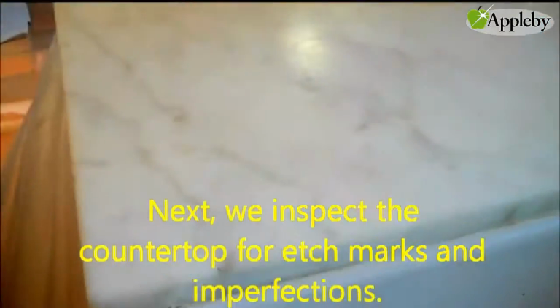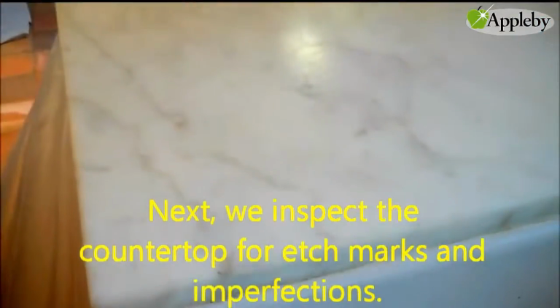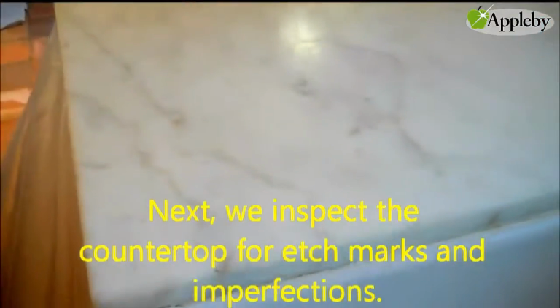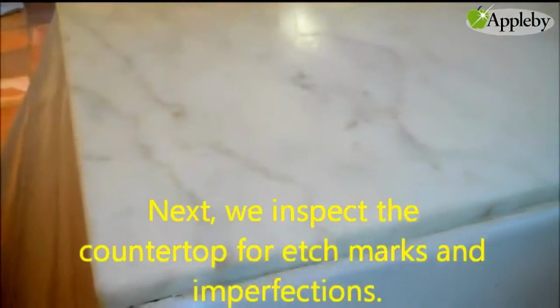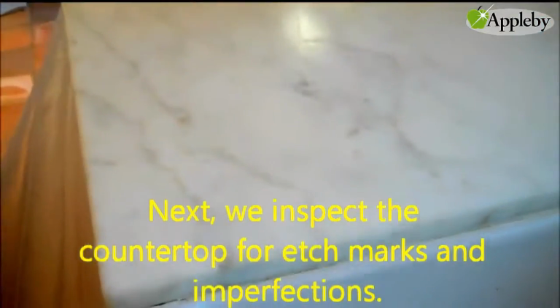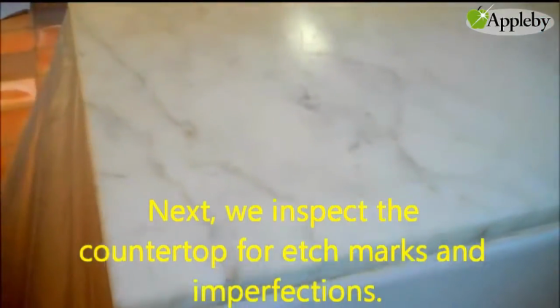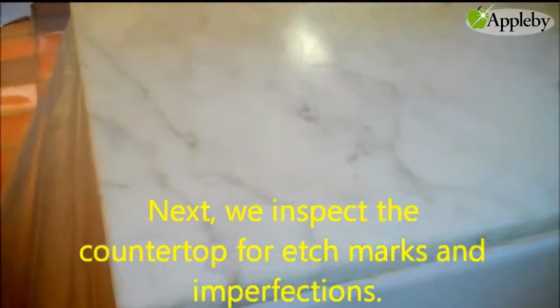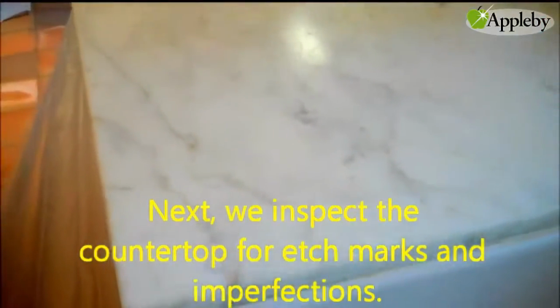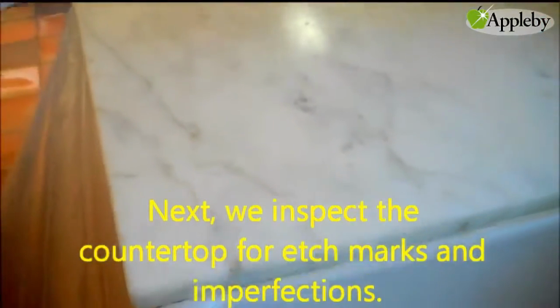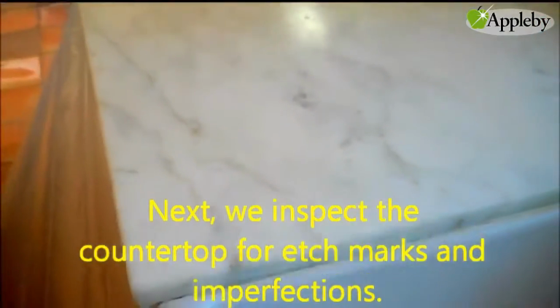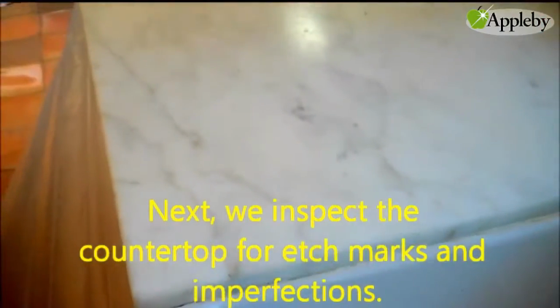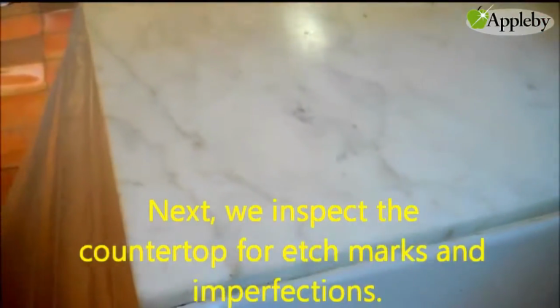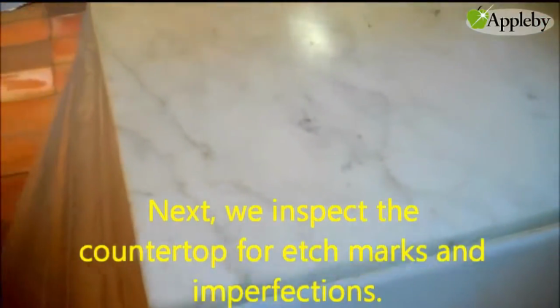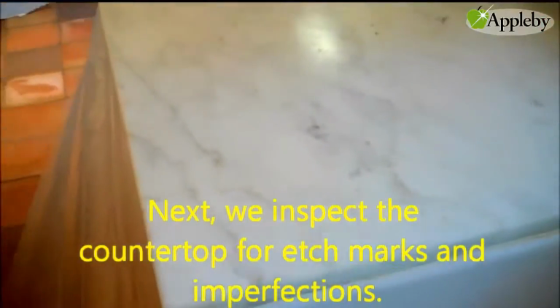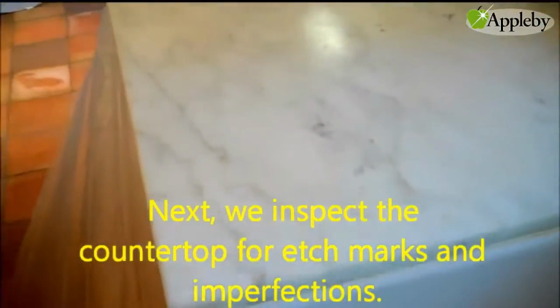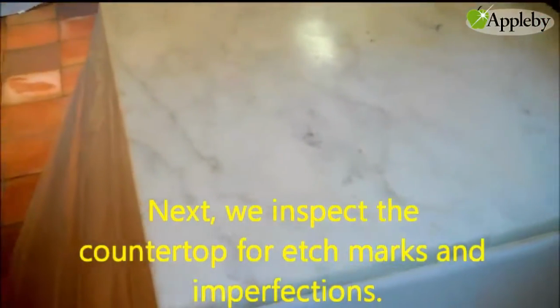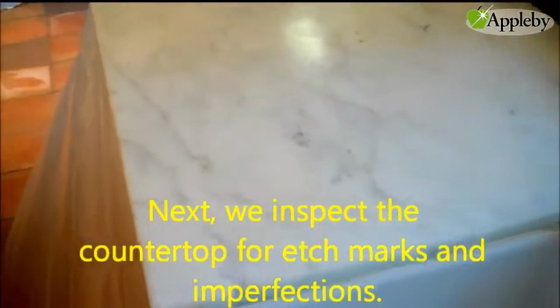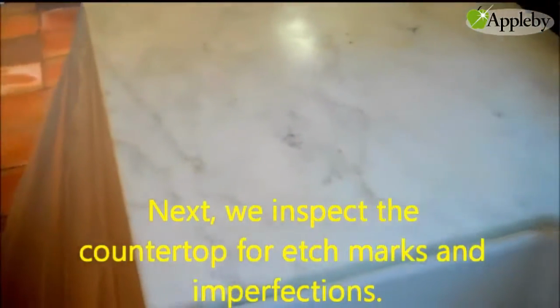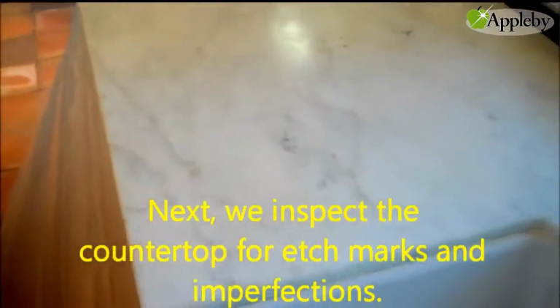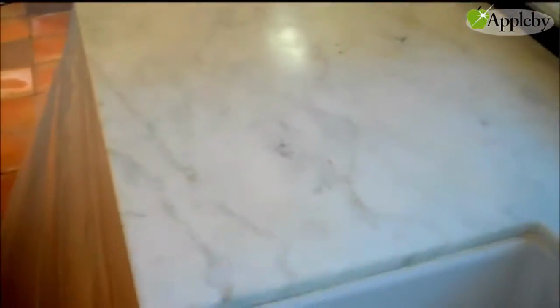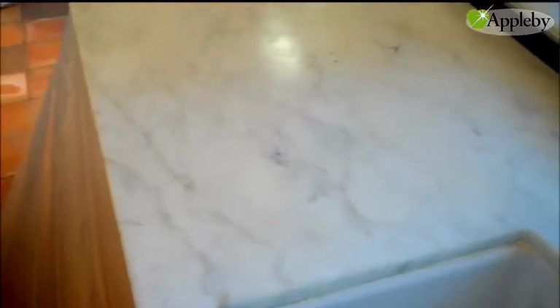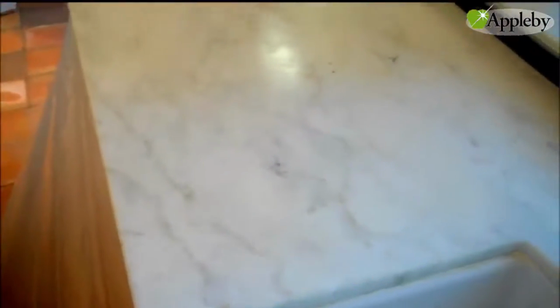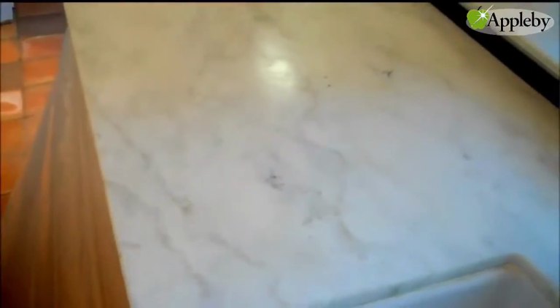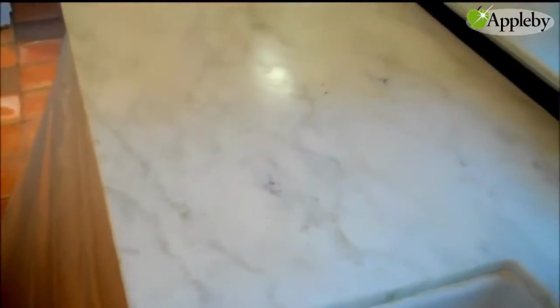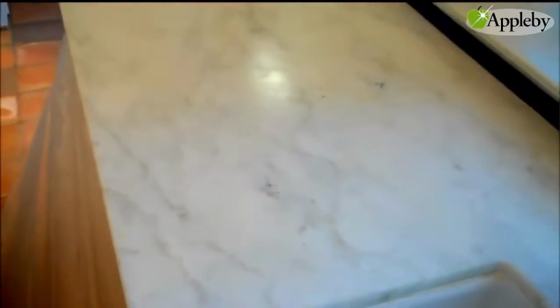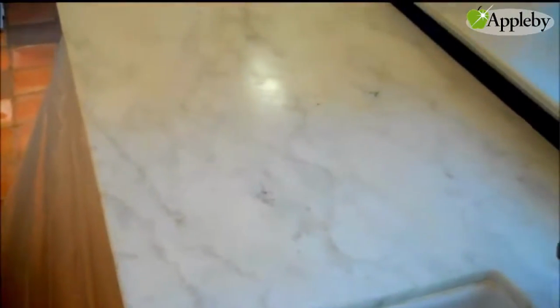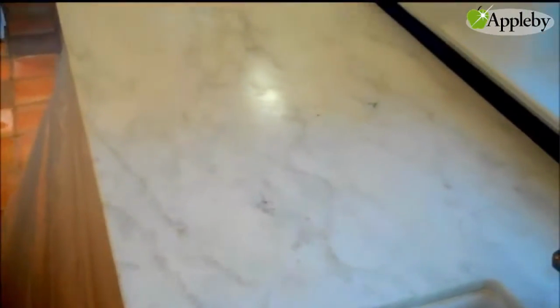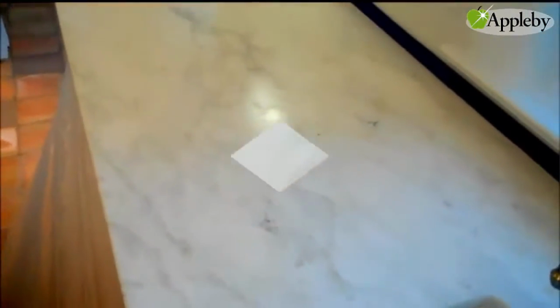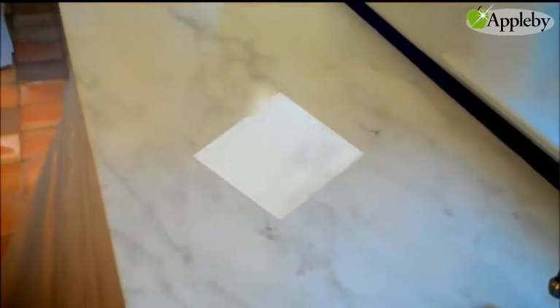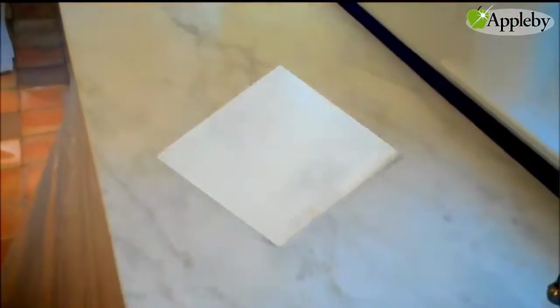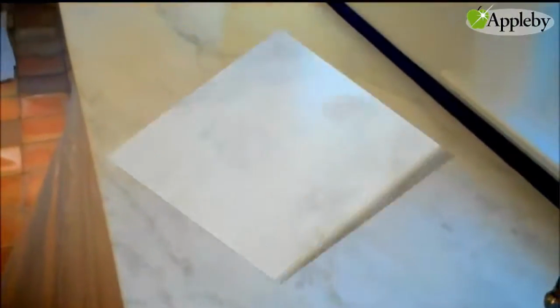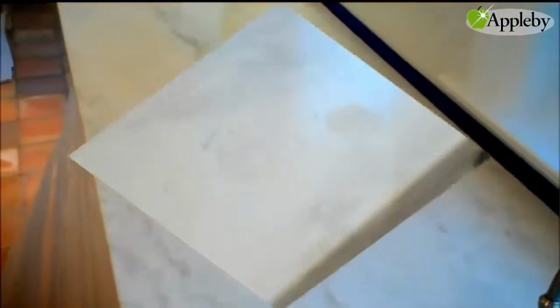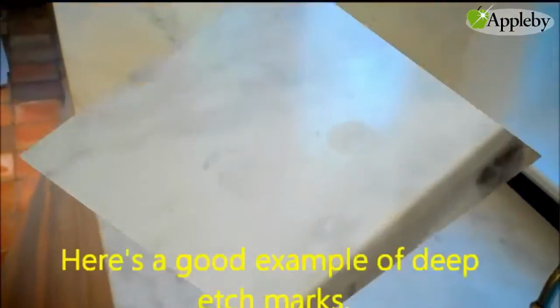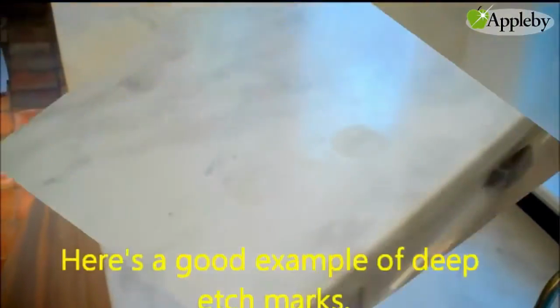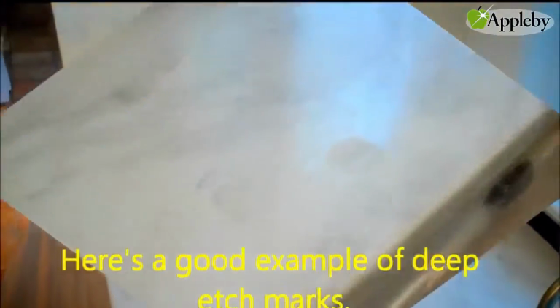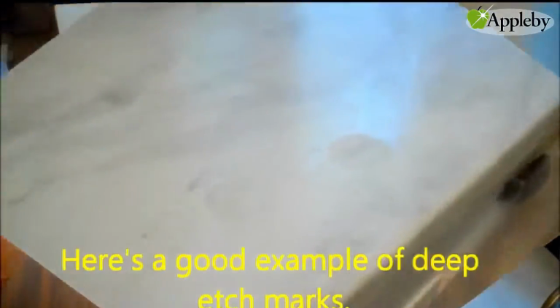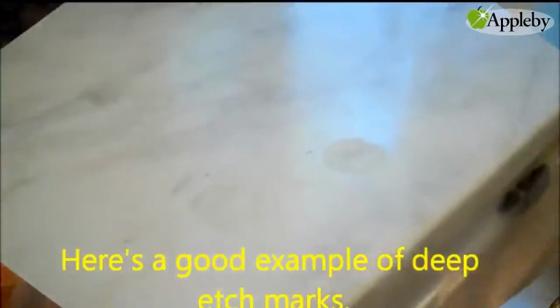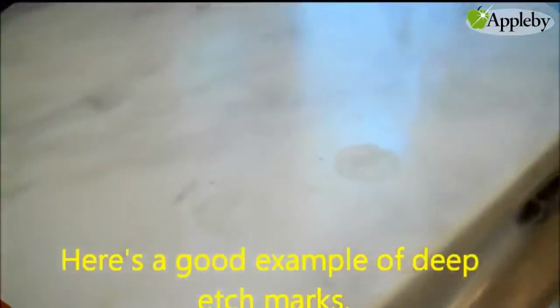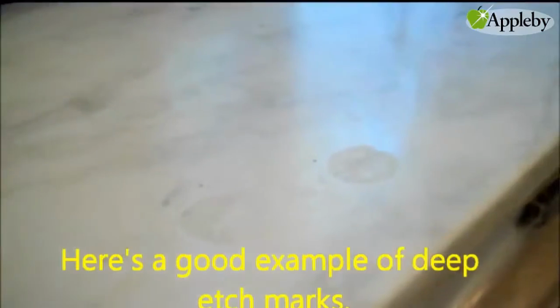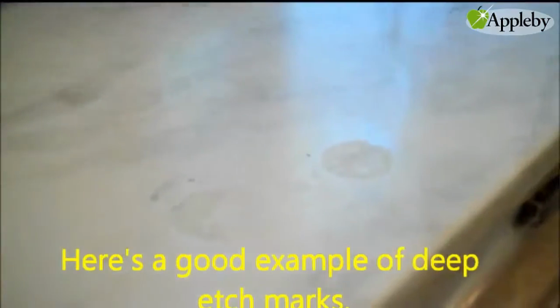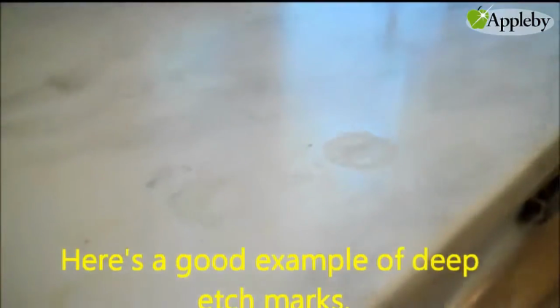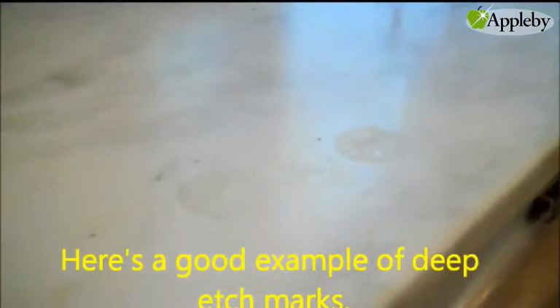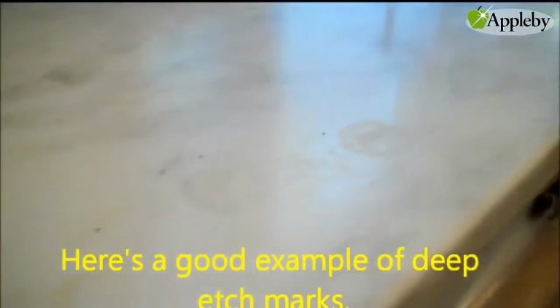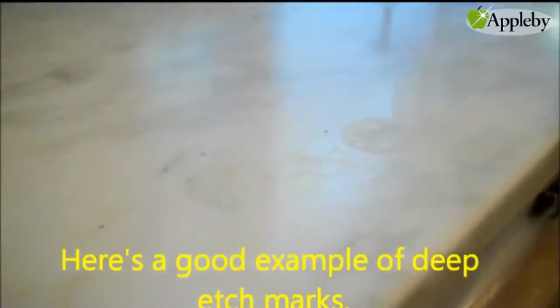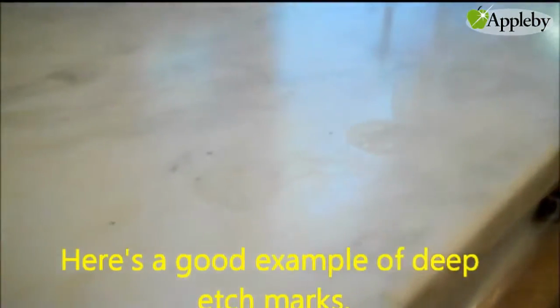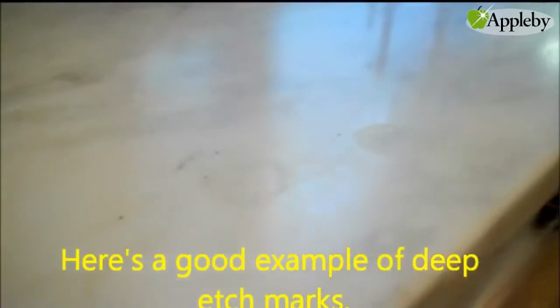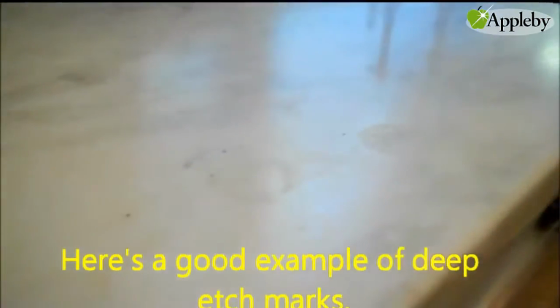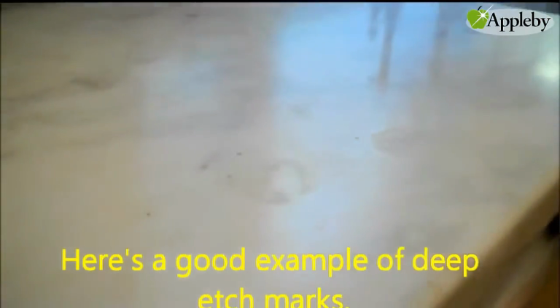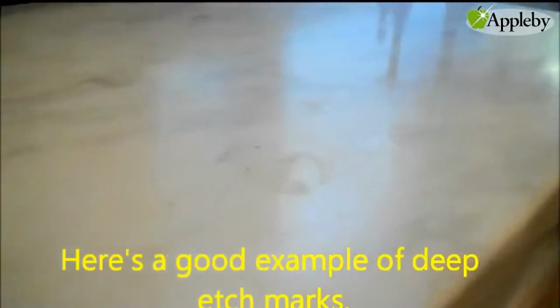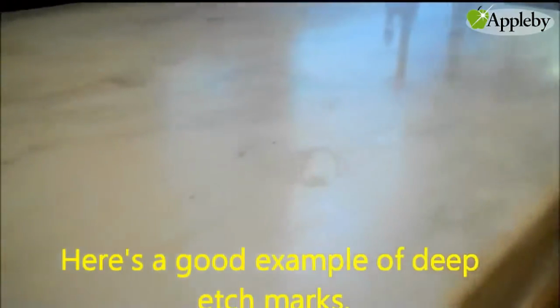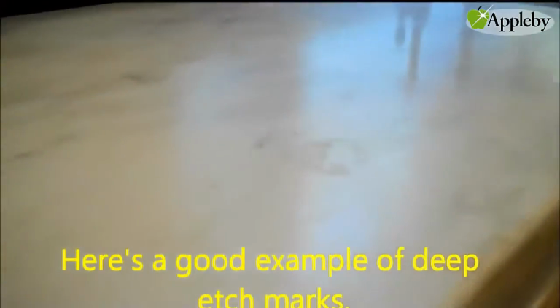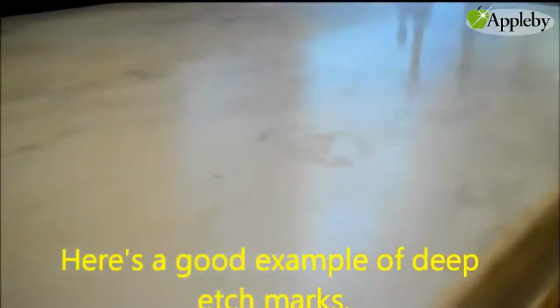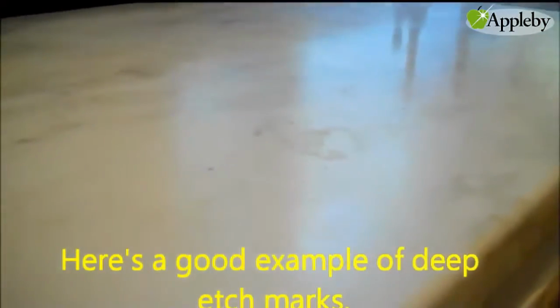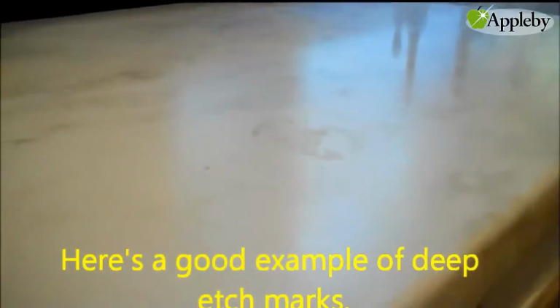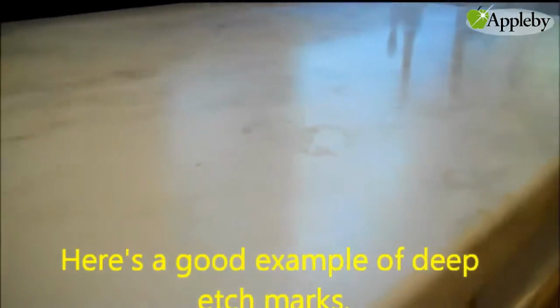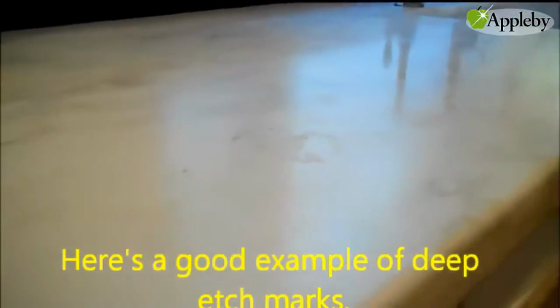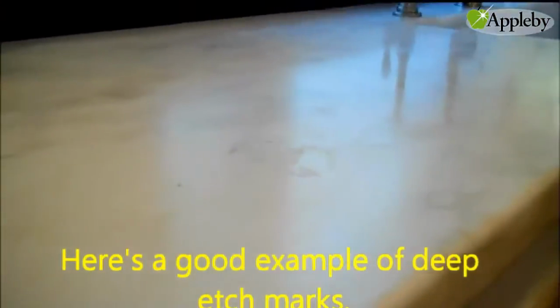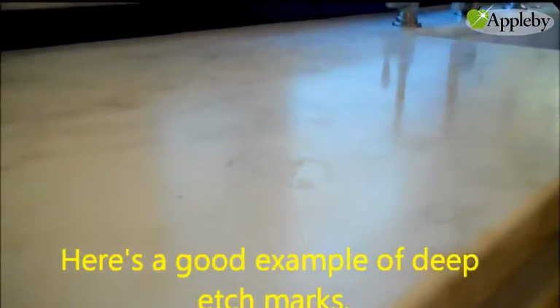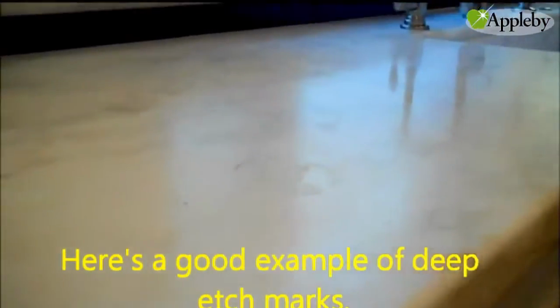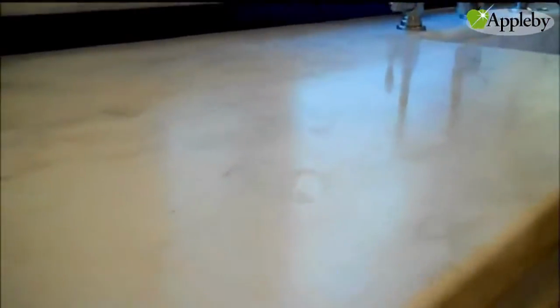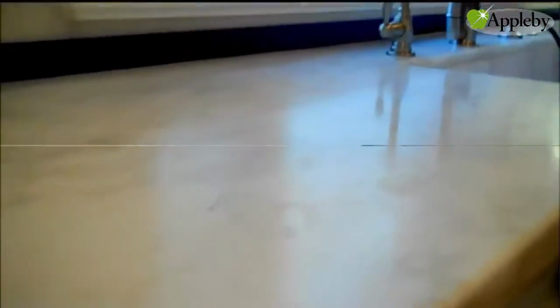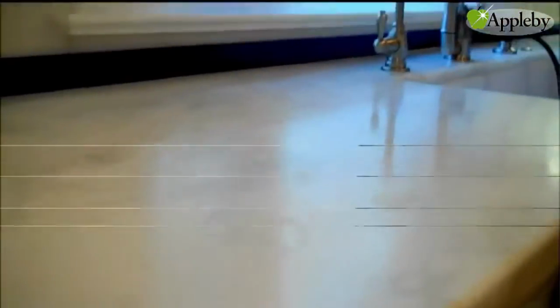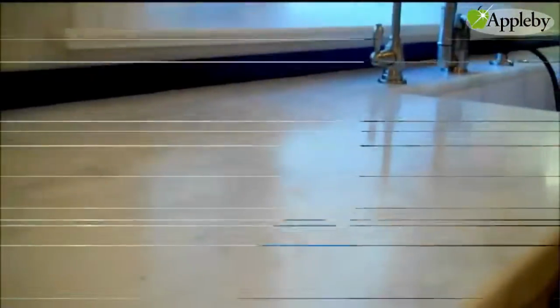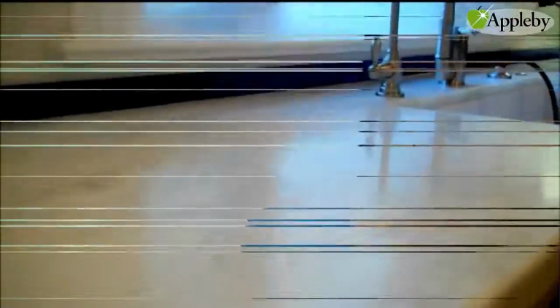Next, we inspect the countertop for etch marks and imperfections. Here's a good example of deep etch marks.